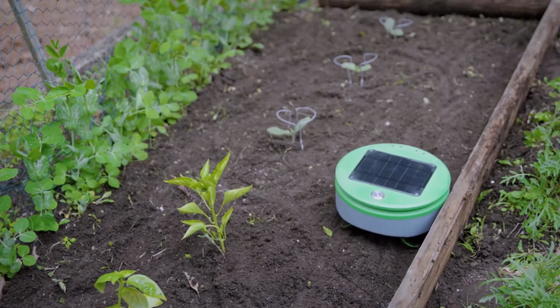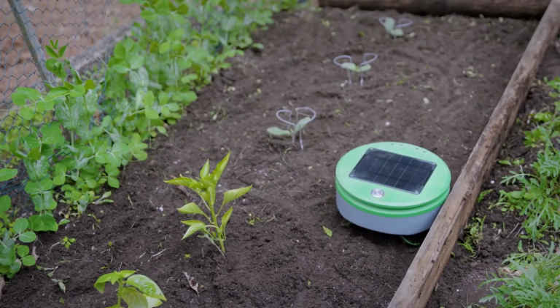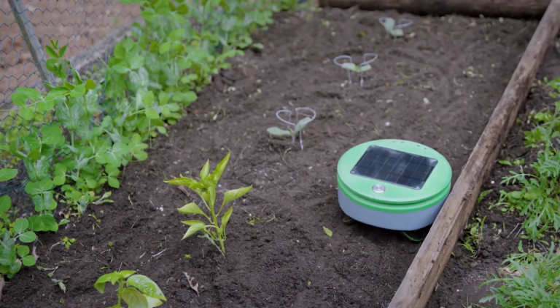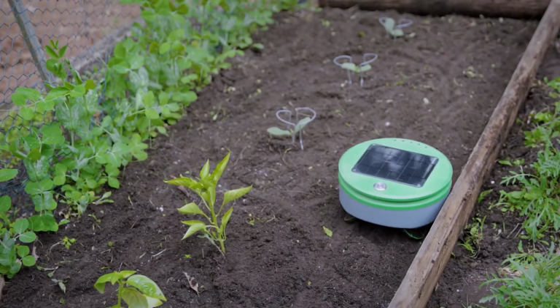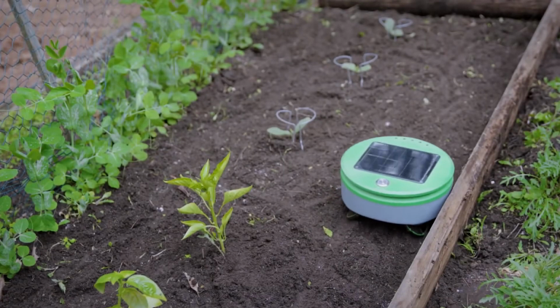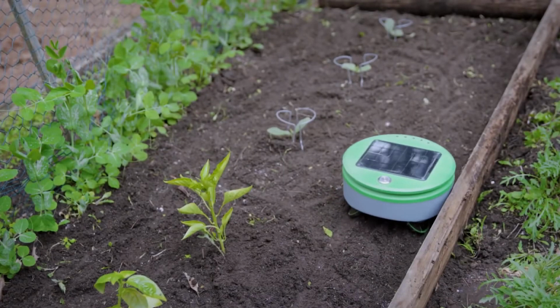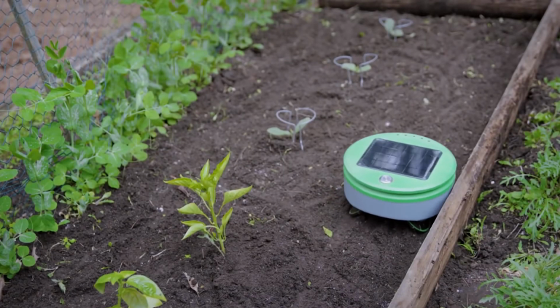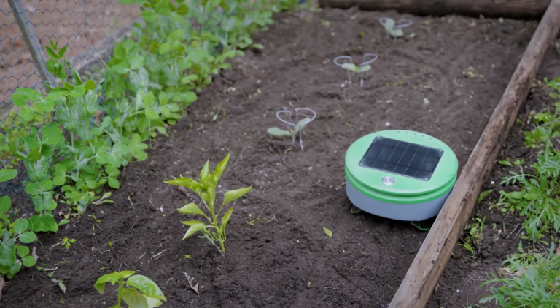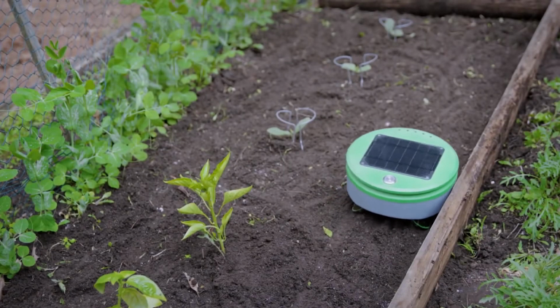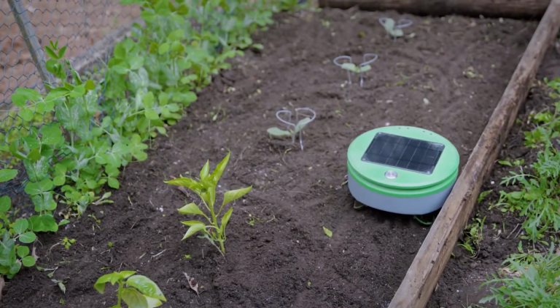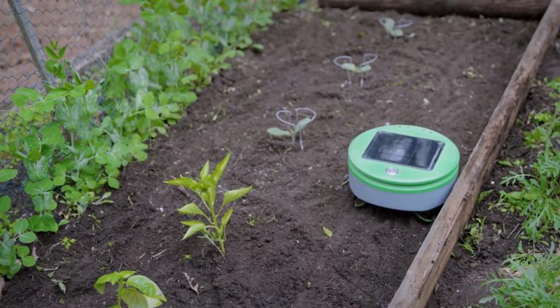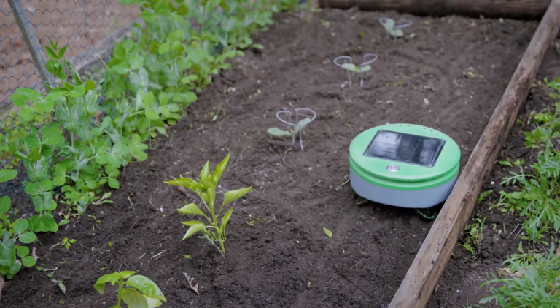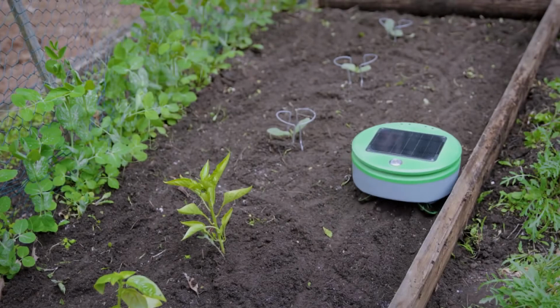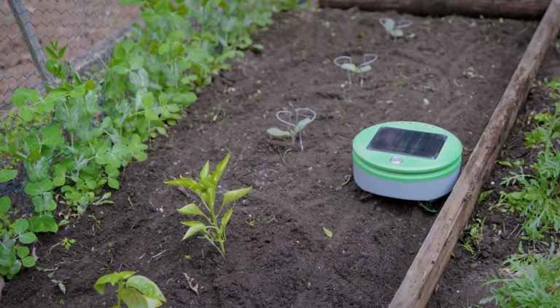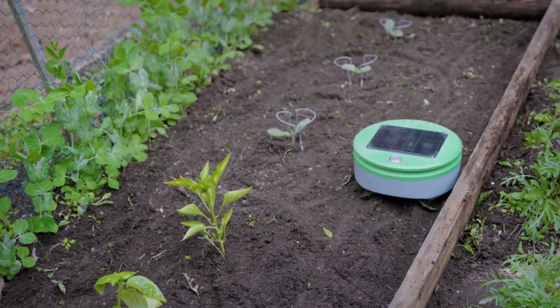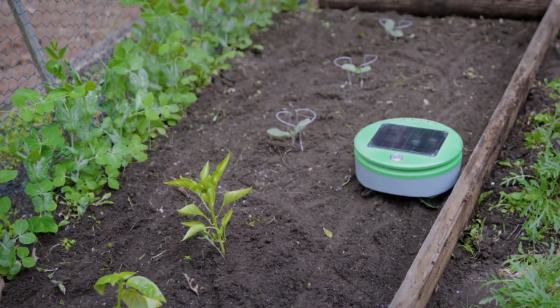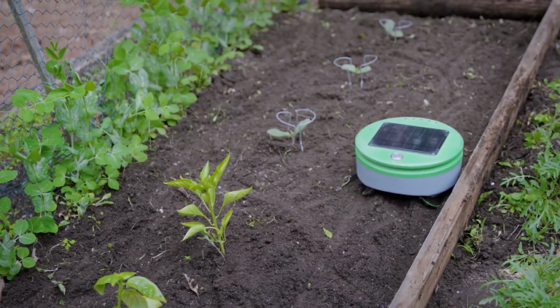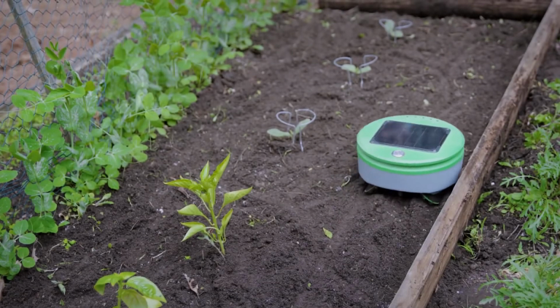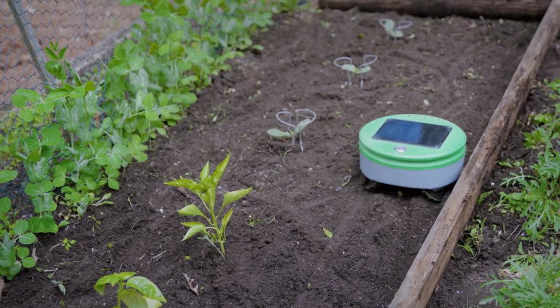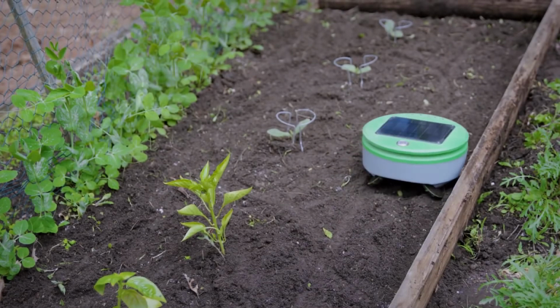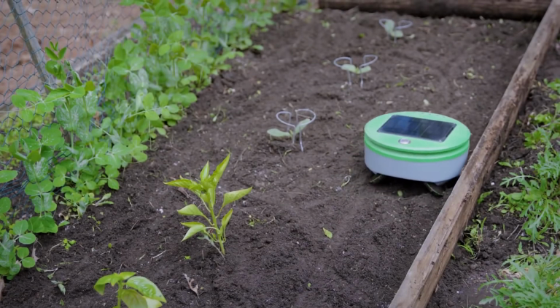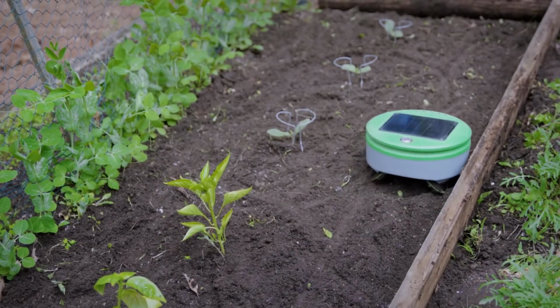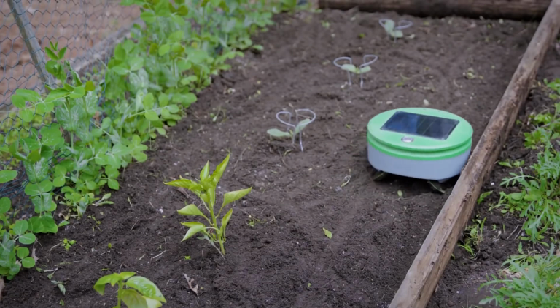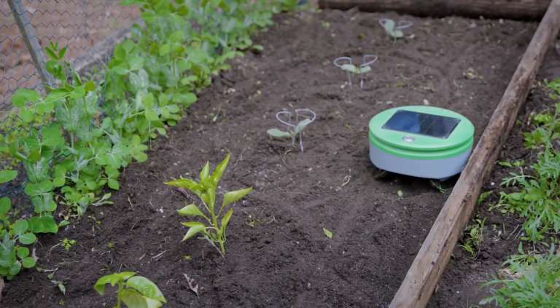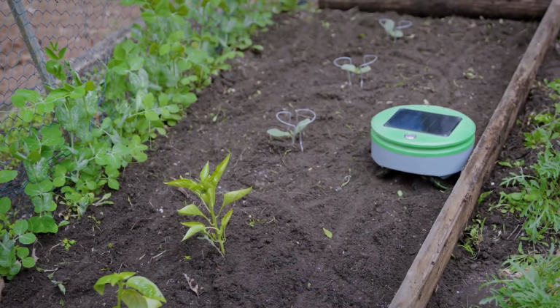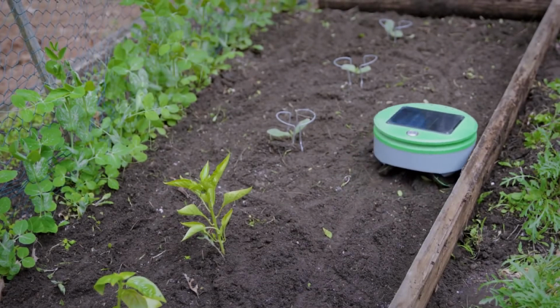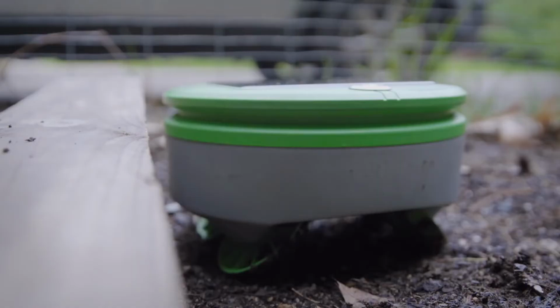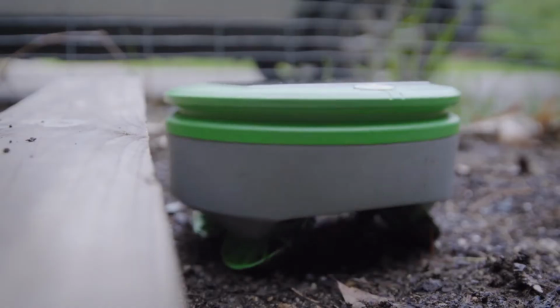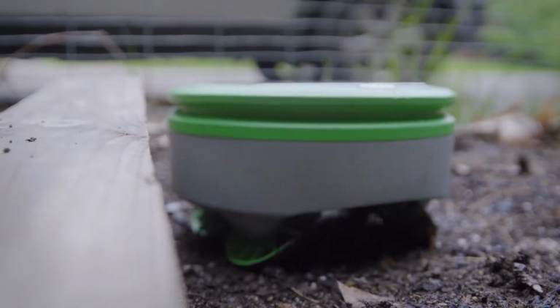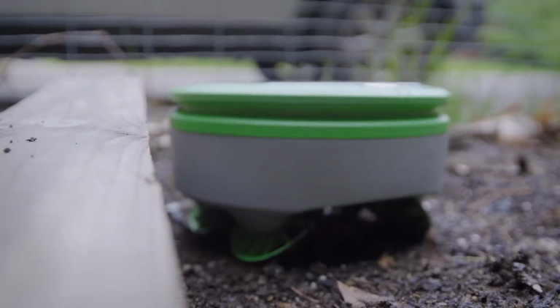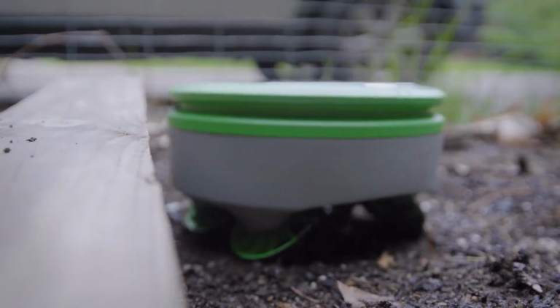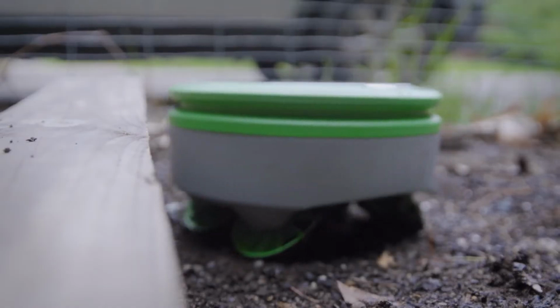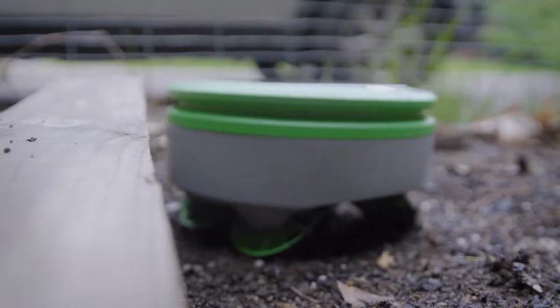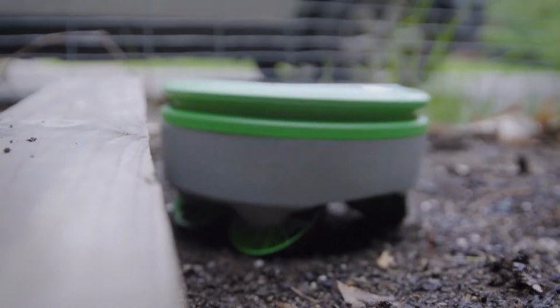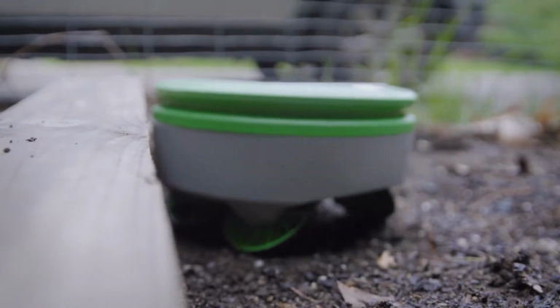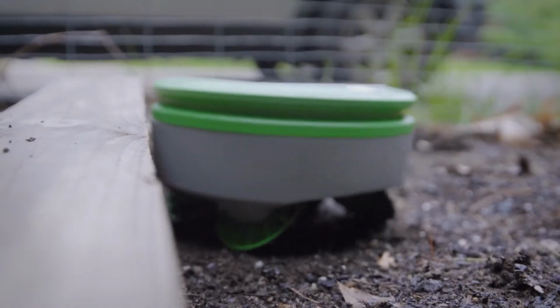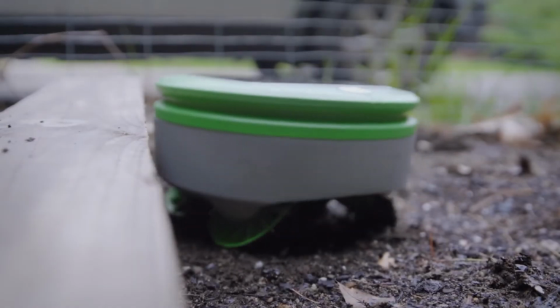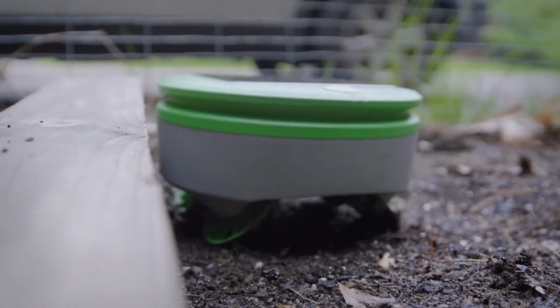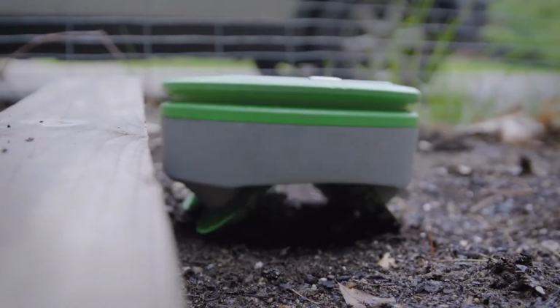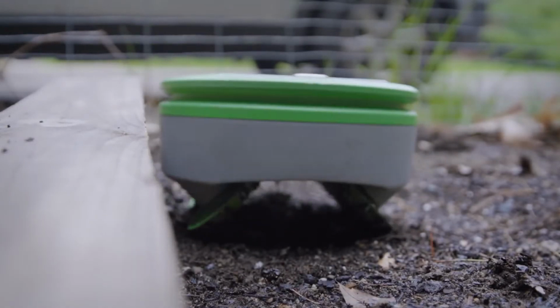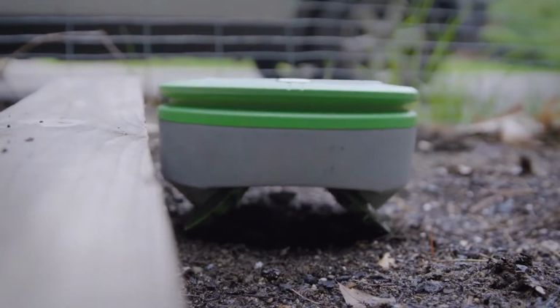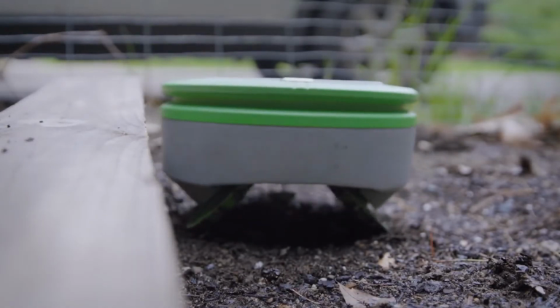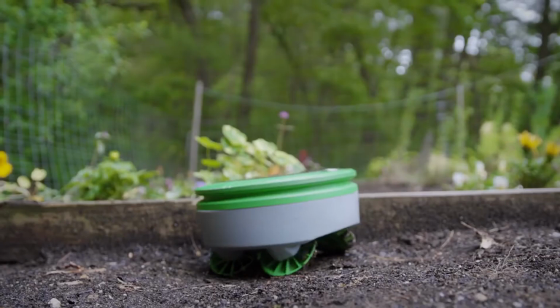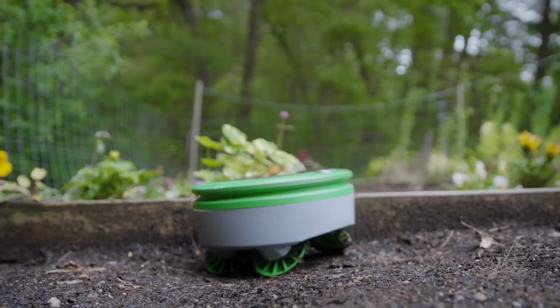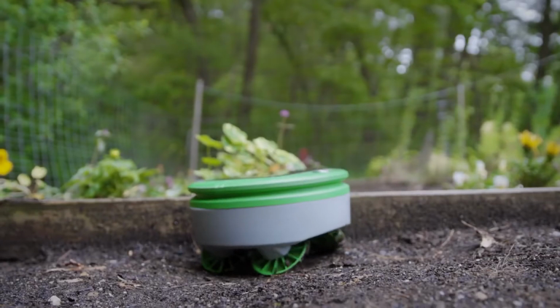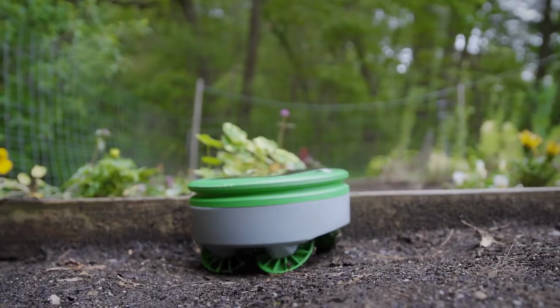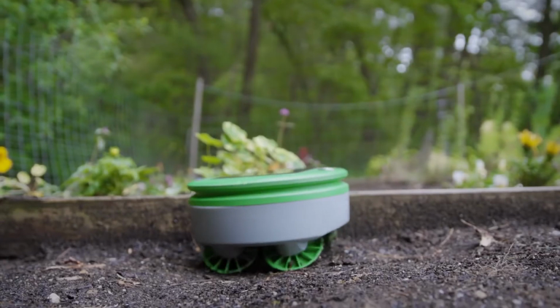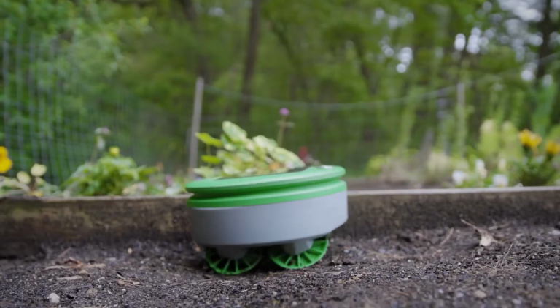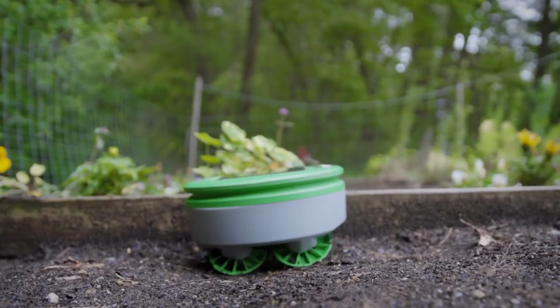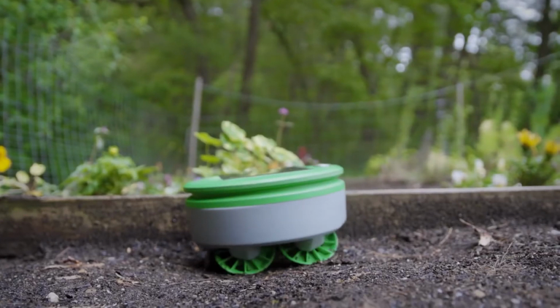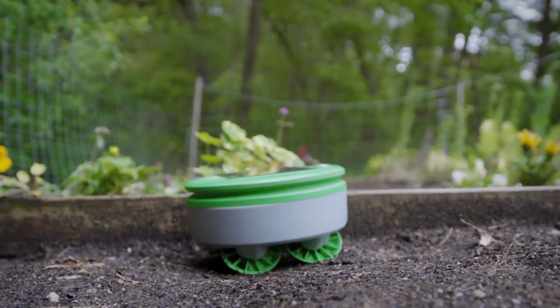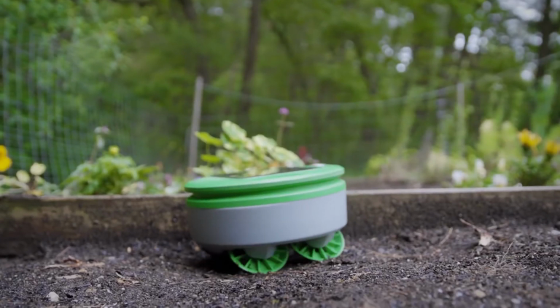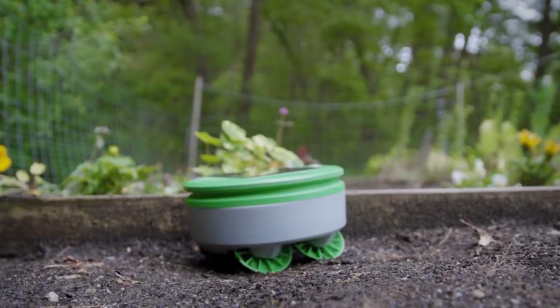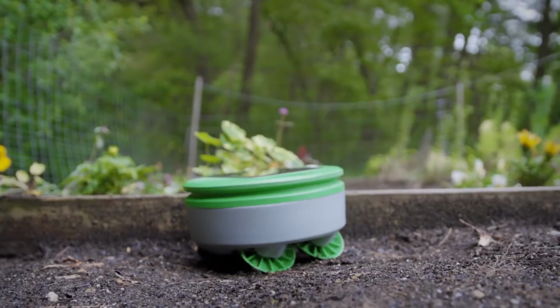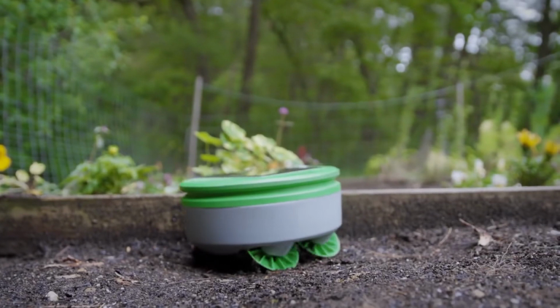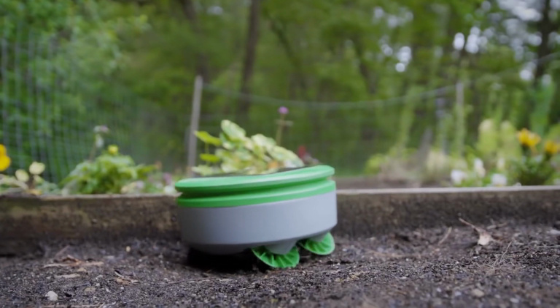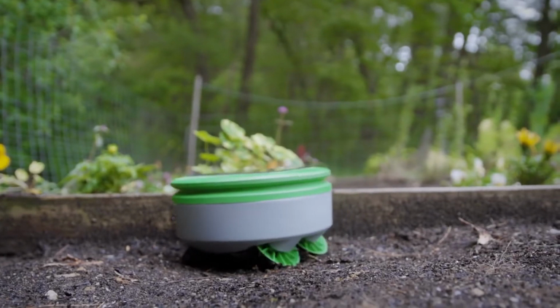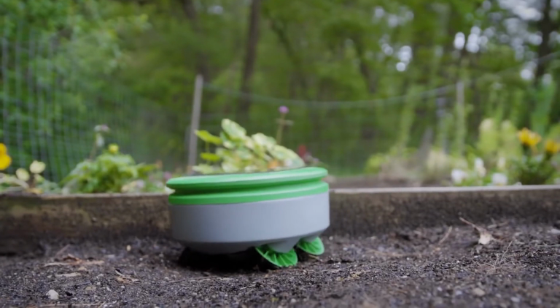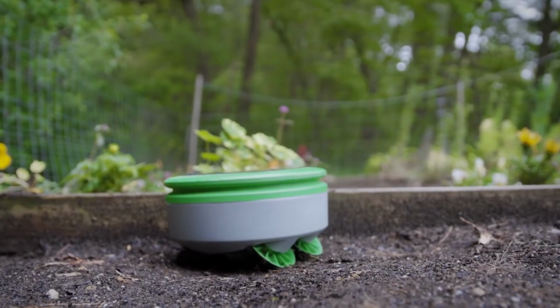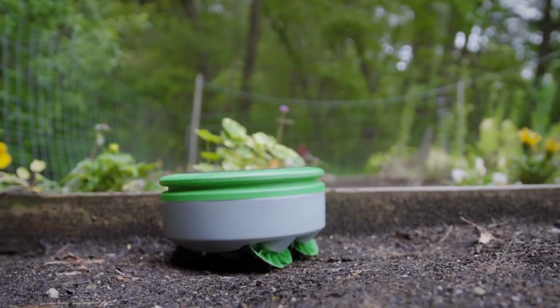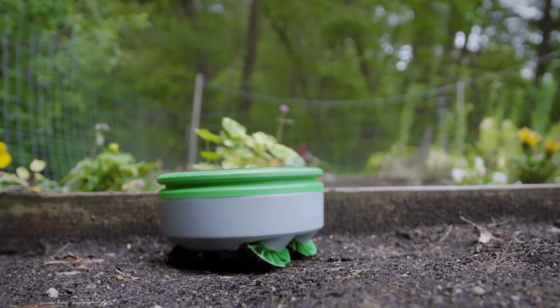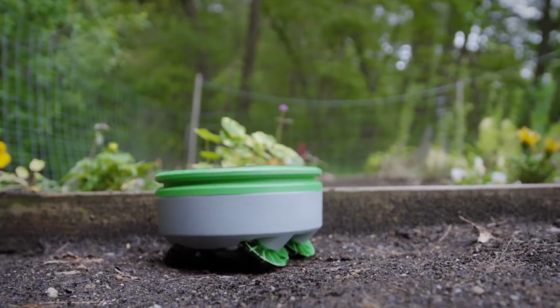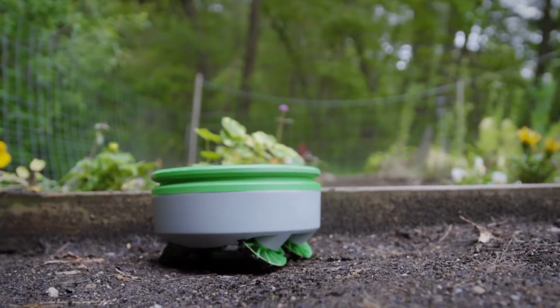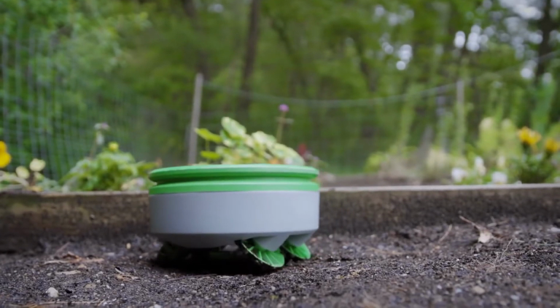Turtle requires a barrier to keep it from wandering away from the garden. This could be the edge of a raised bed, a chicken wire fence, or some other type of border.